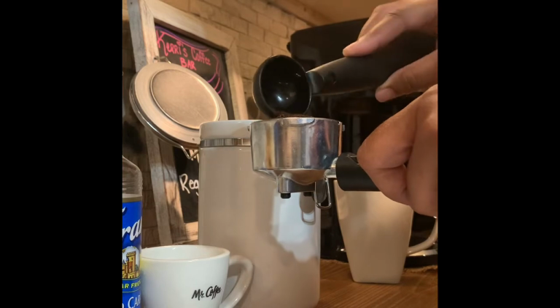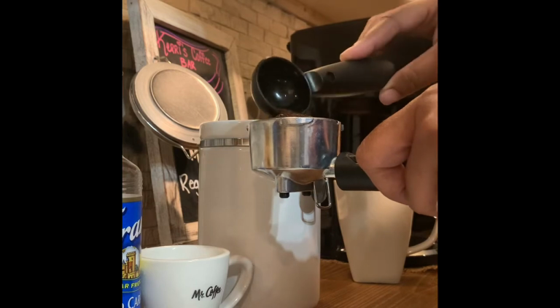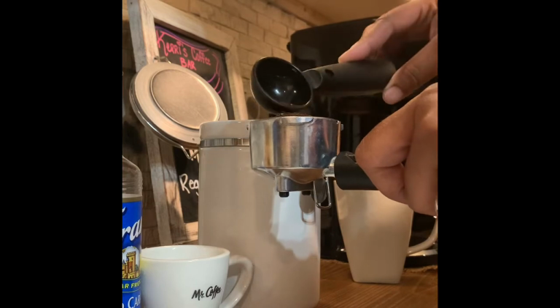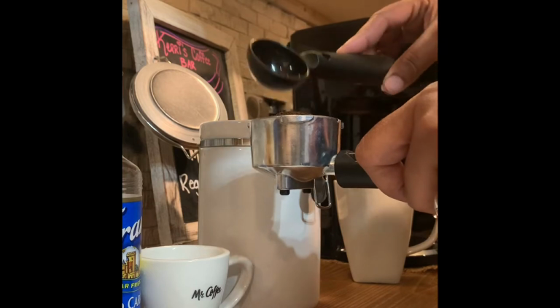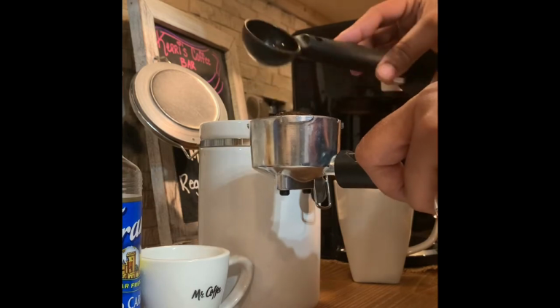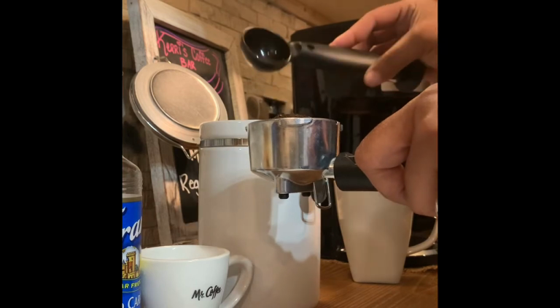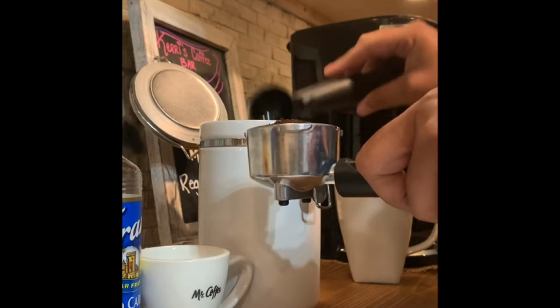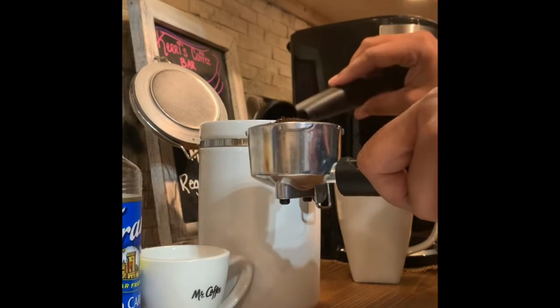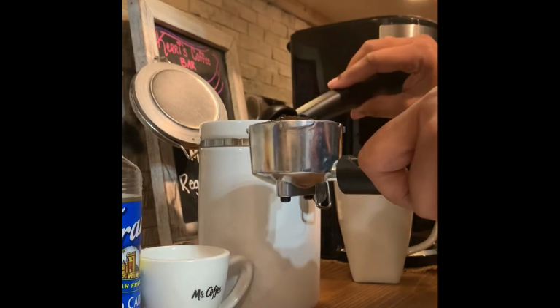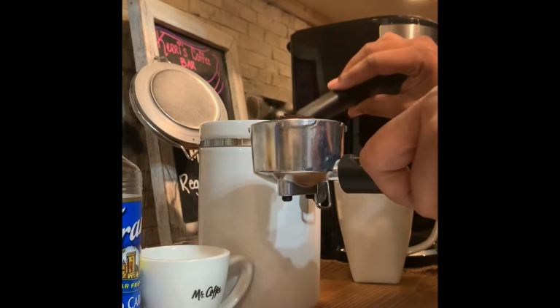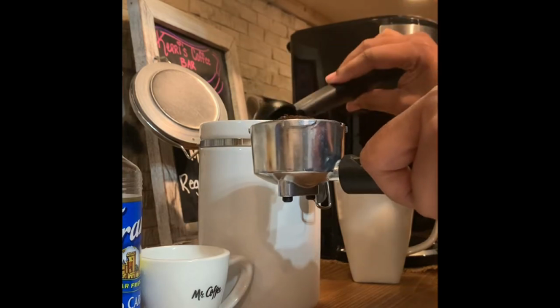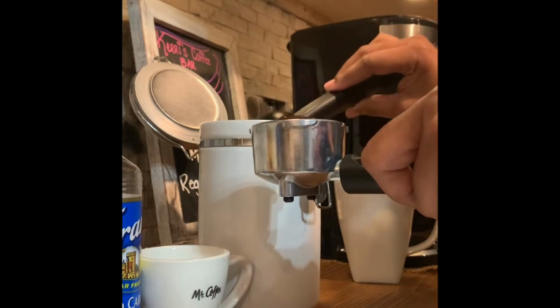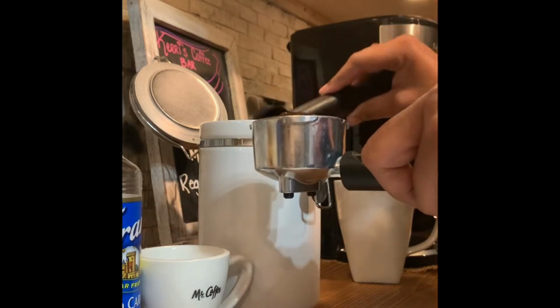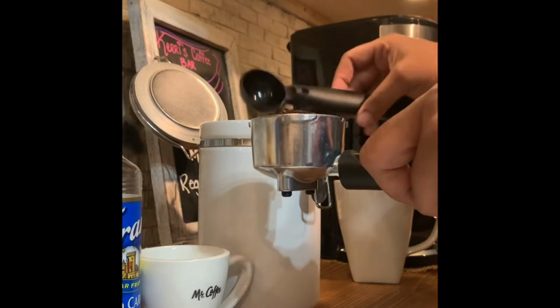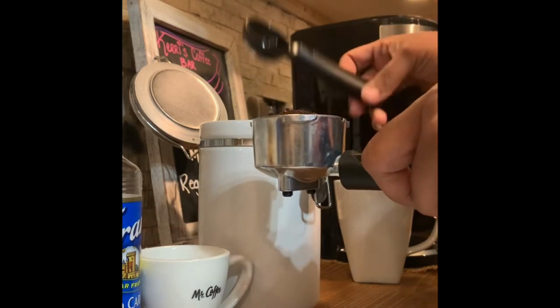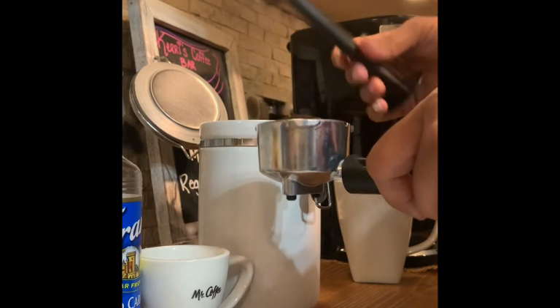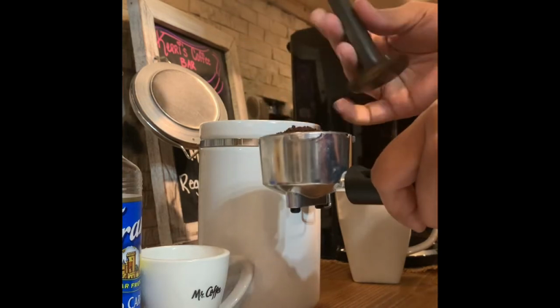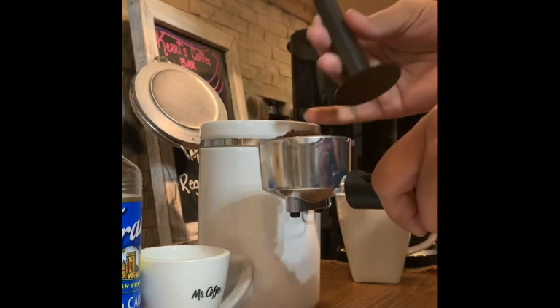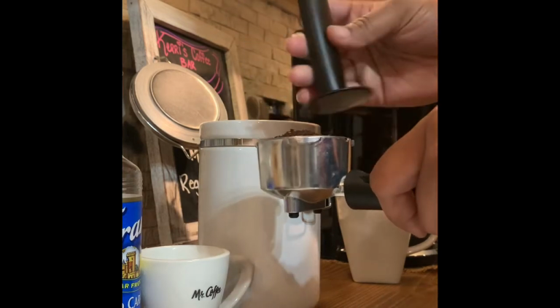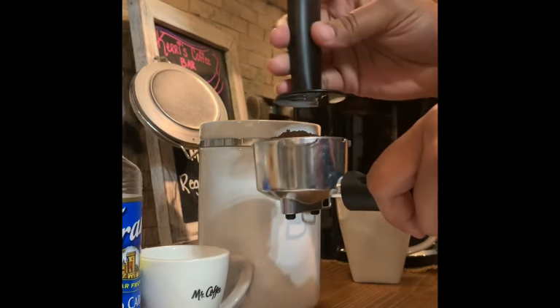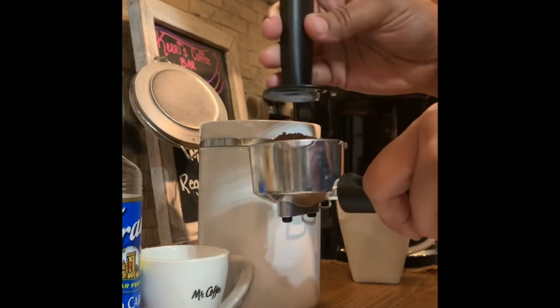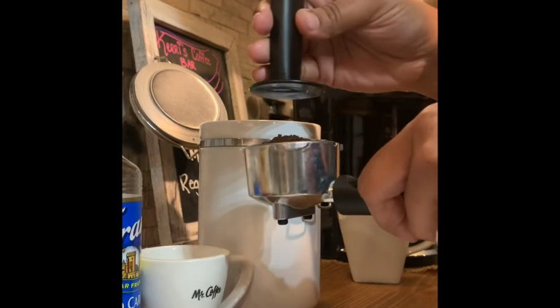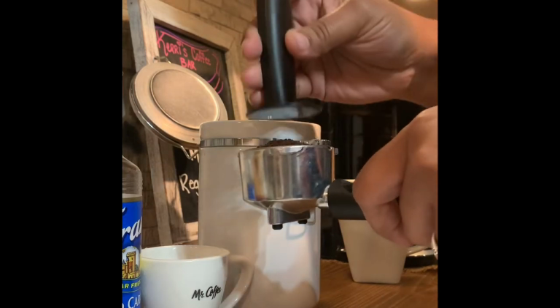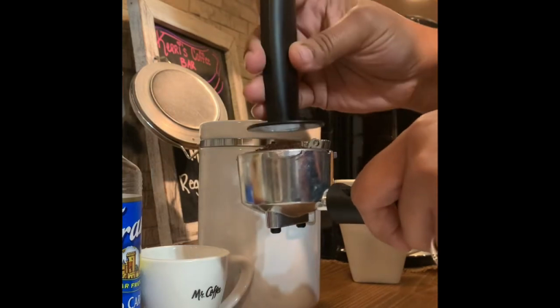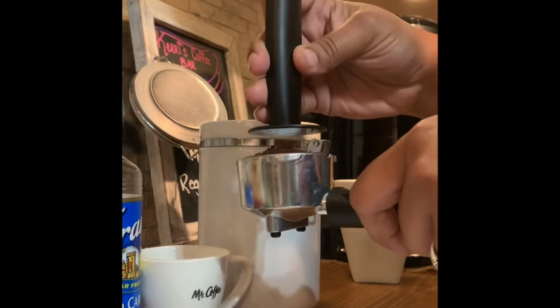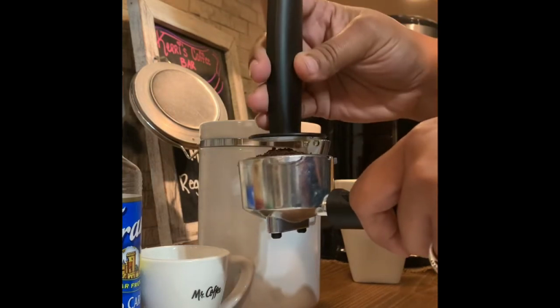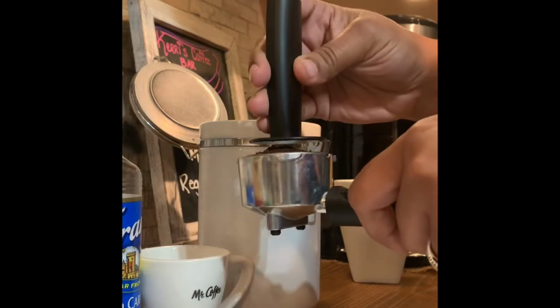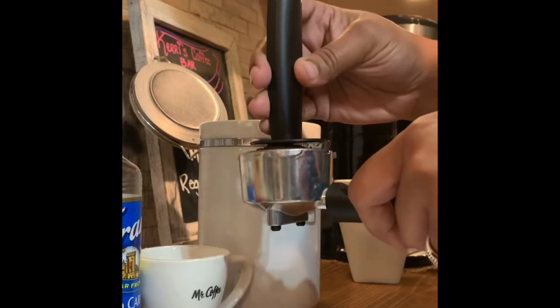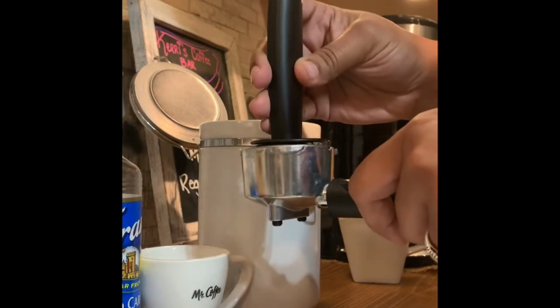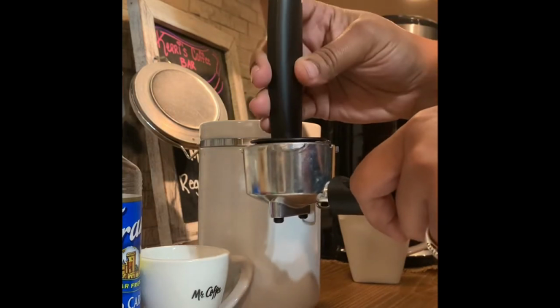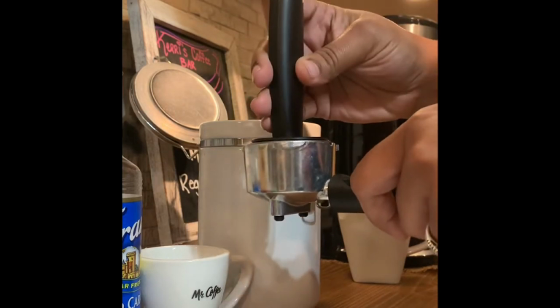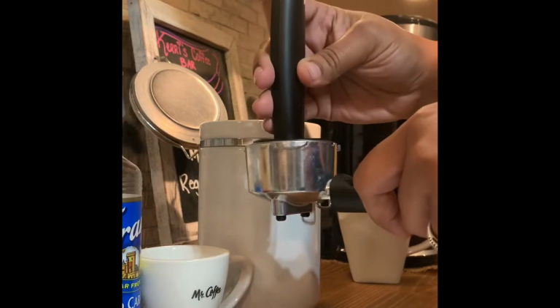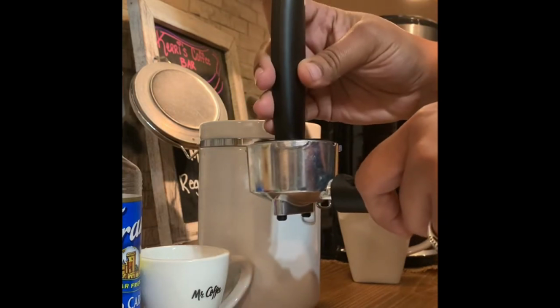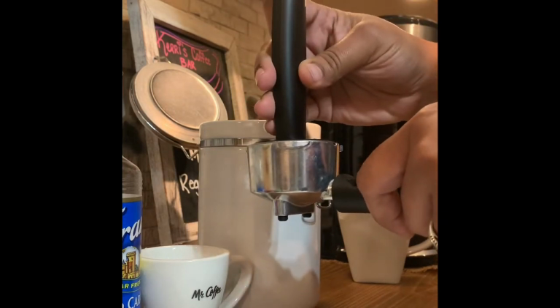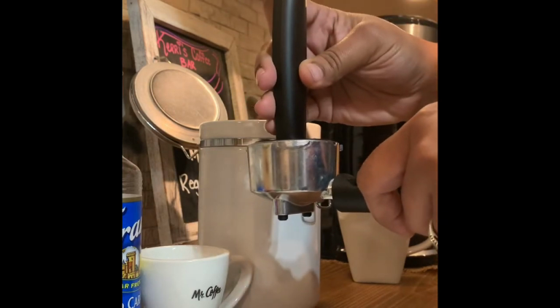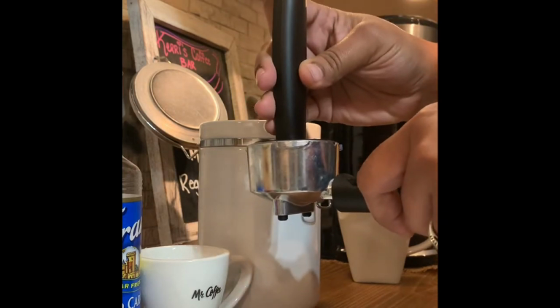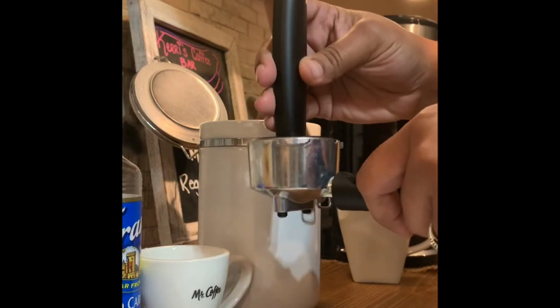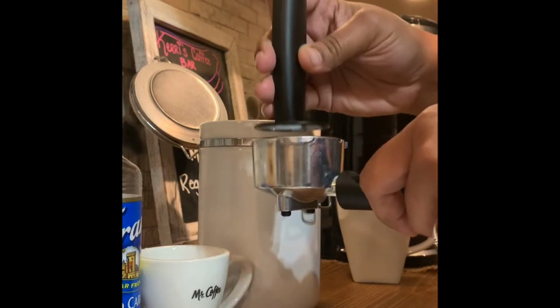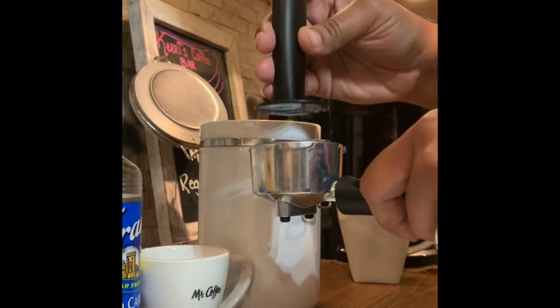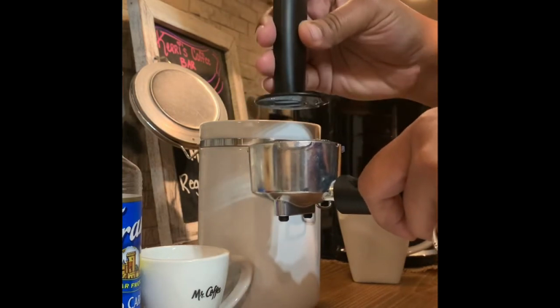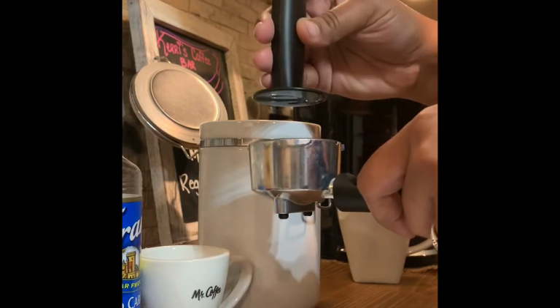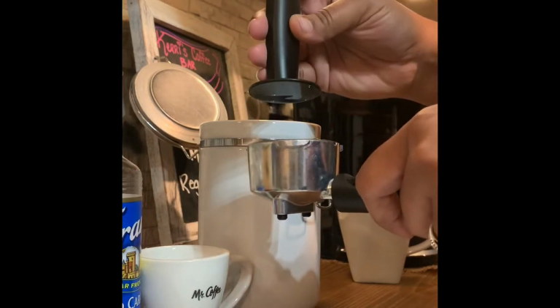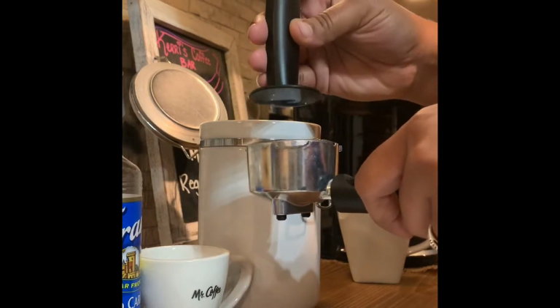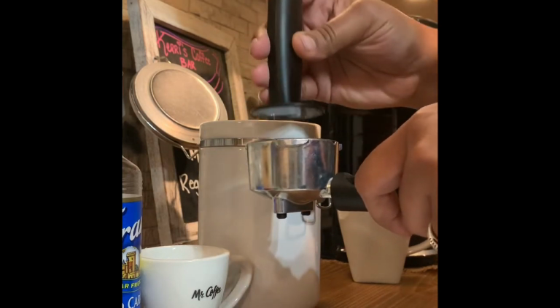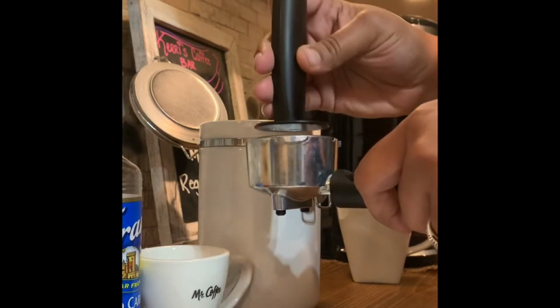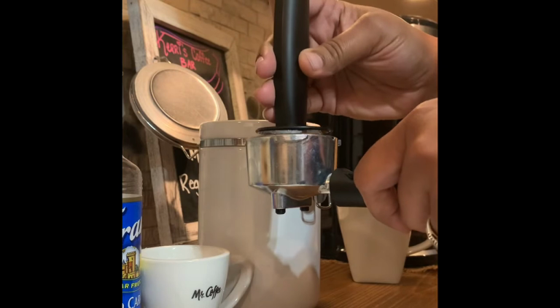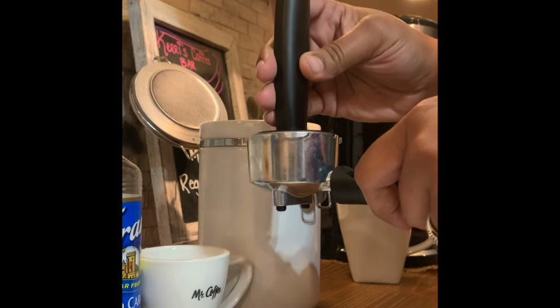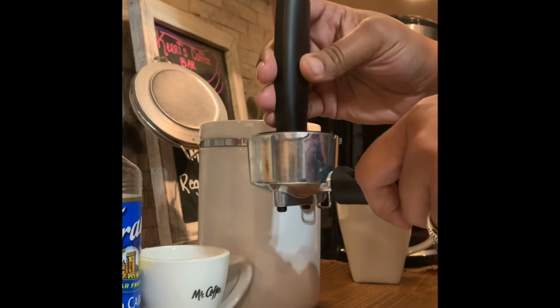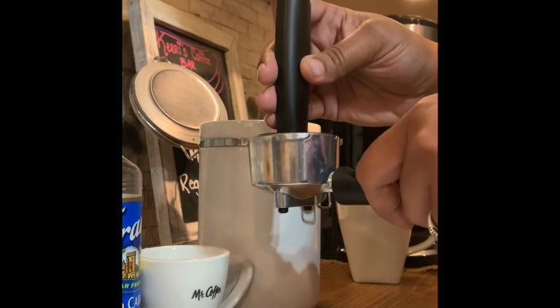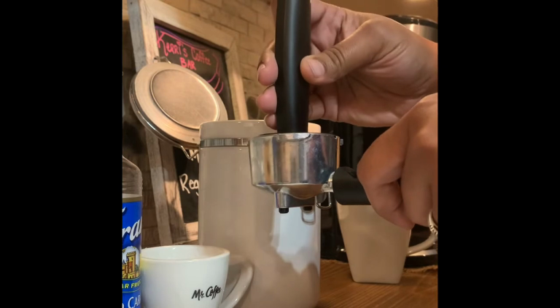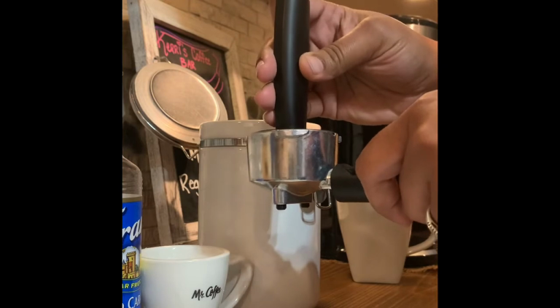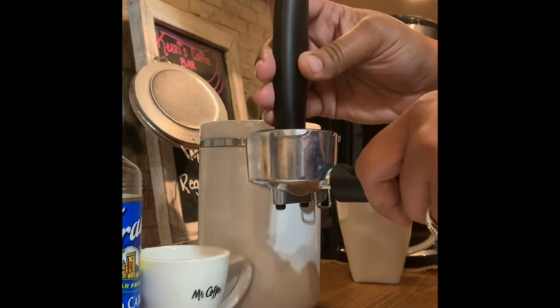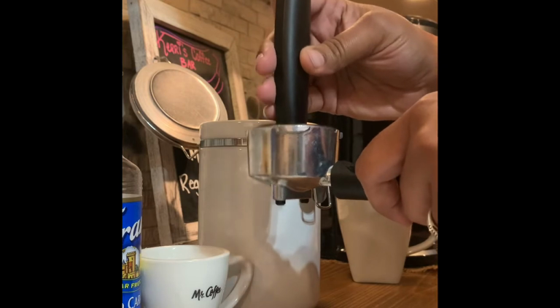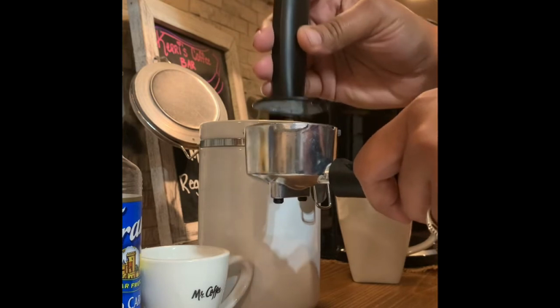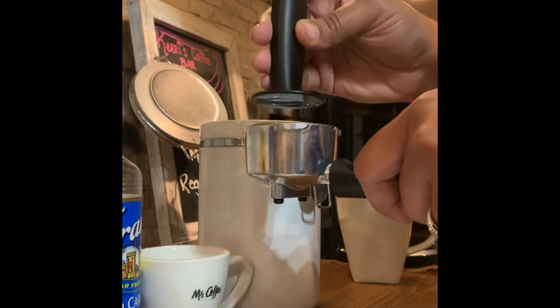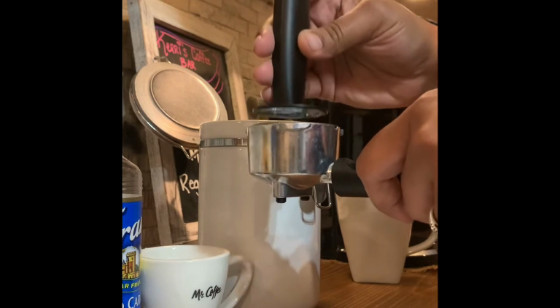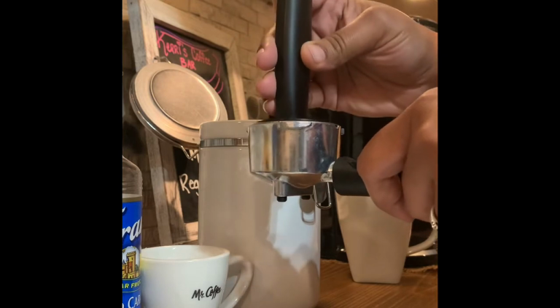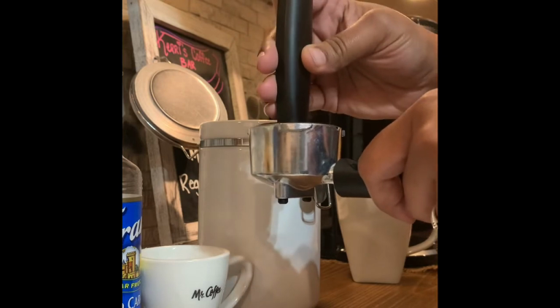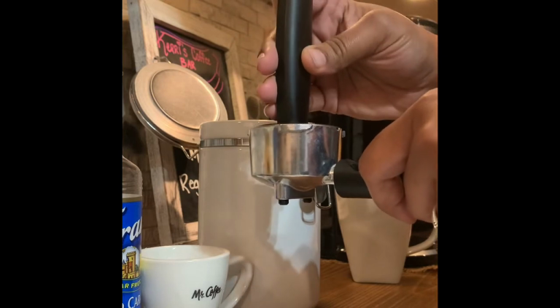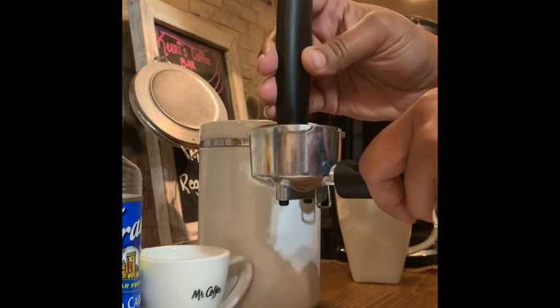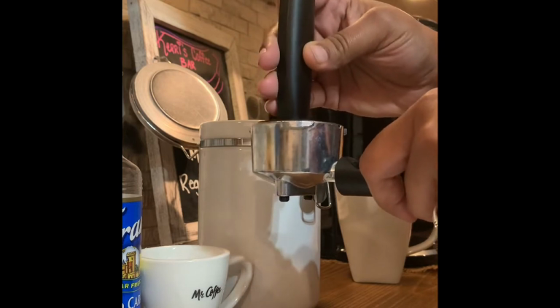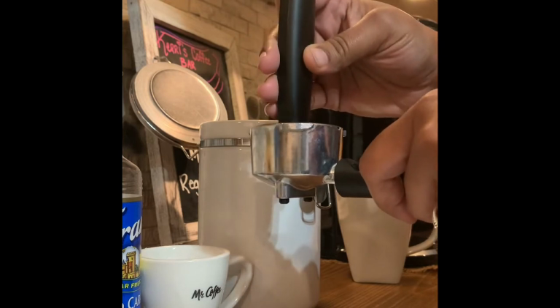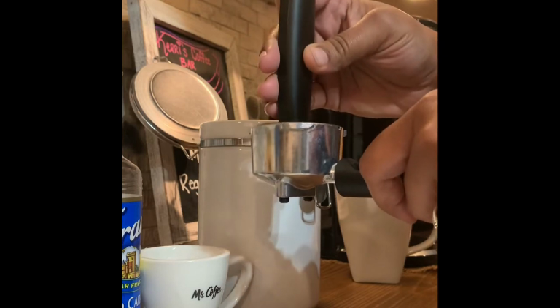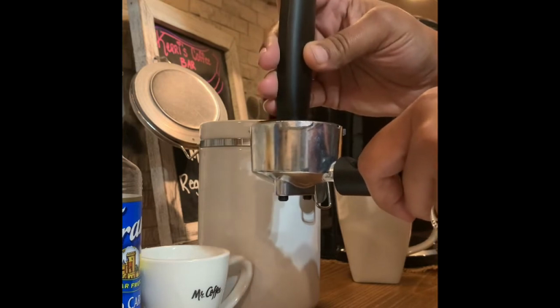Once you get your desired amount, you want to take the tip of it and just pack it just a little bit. Don't press too hard.